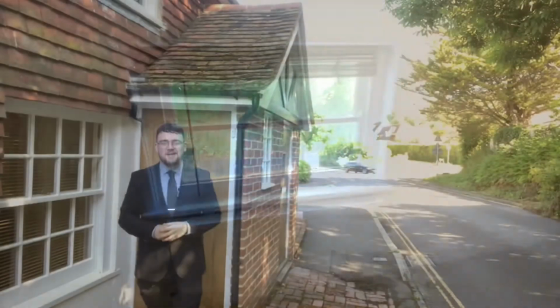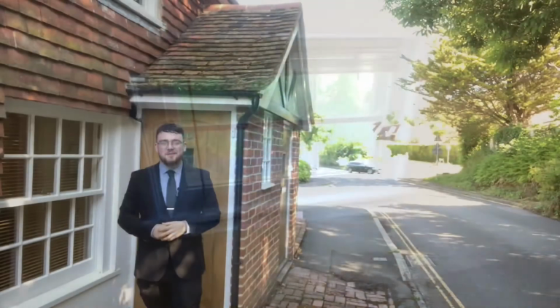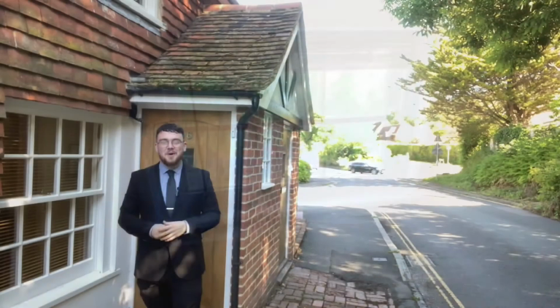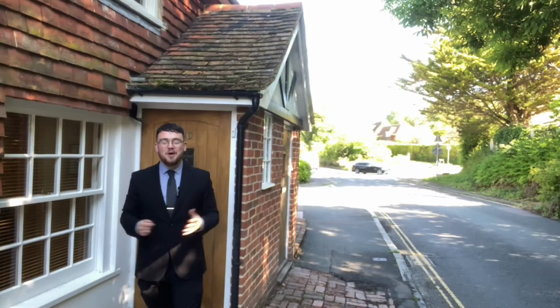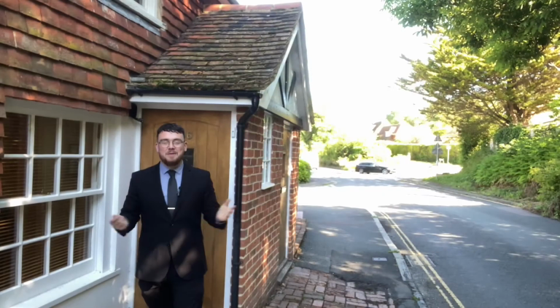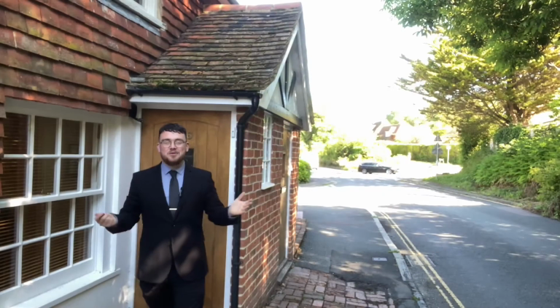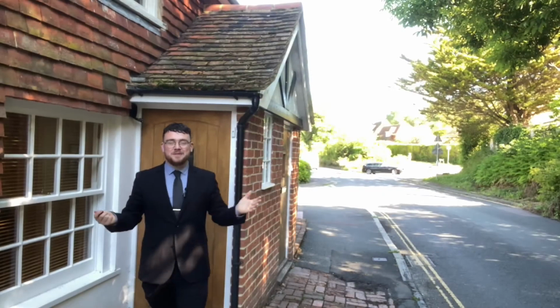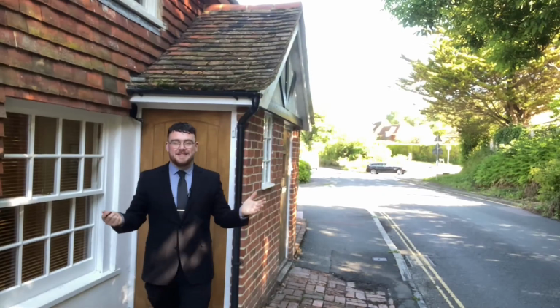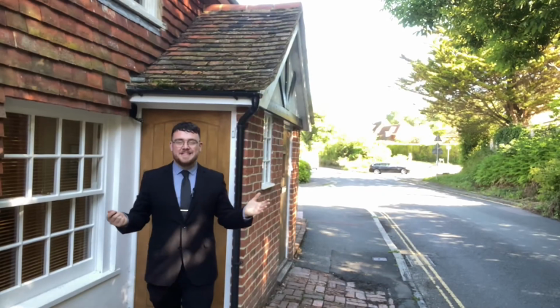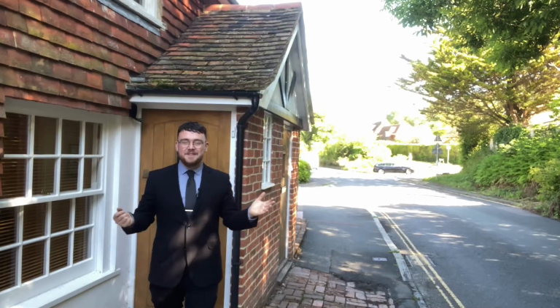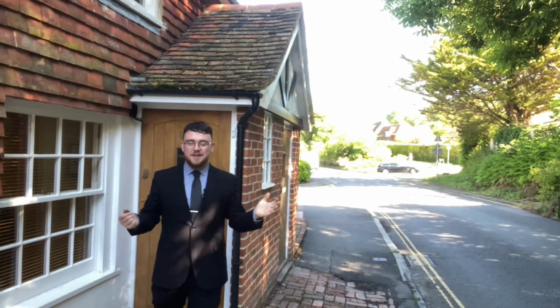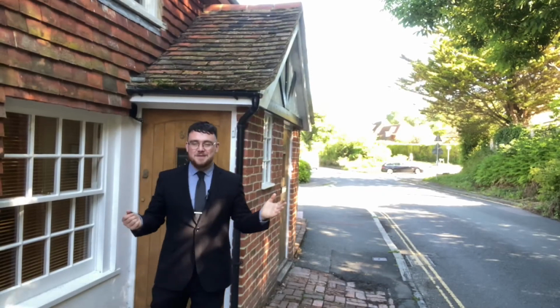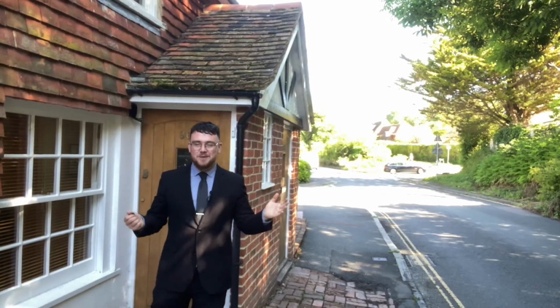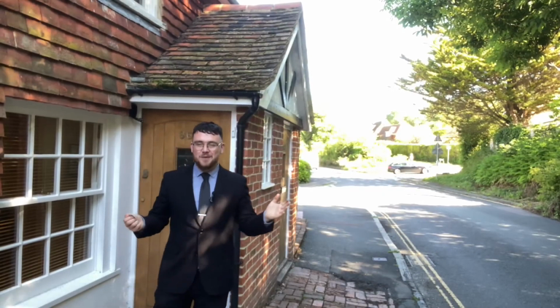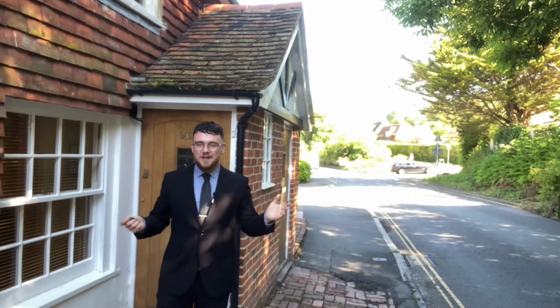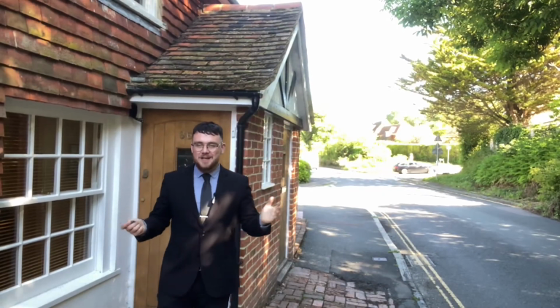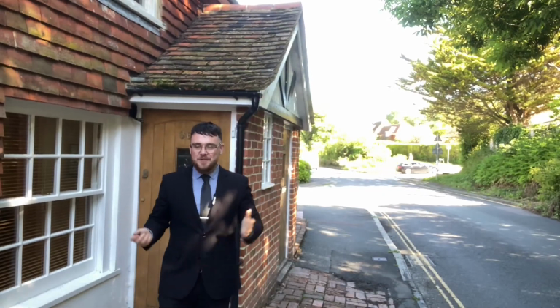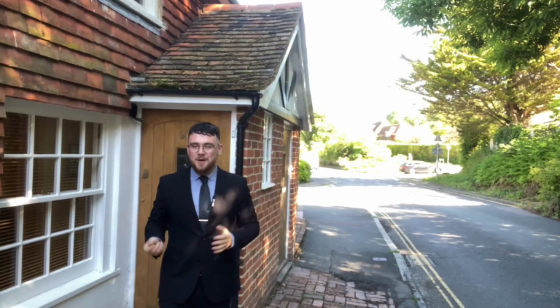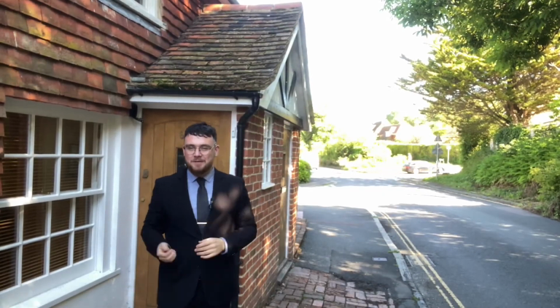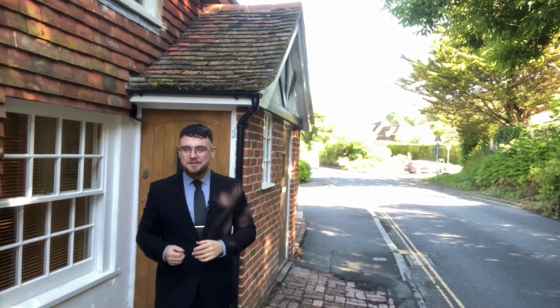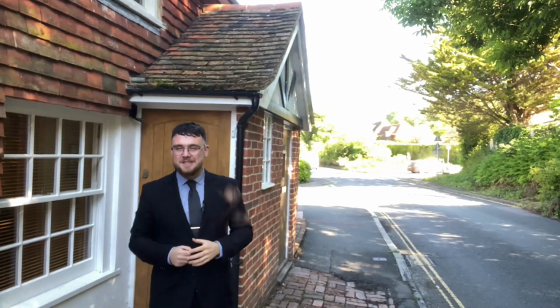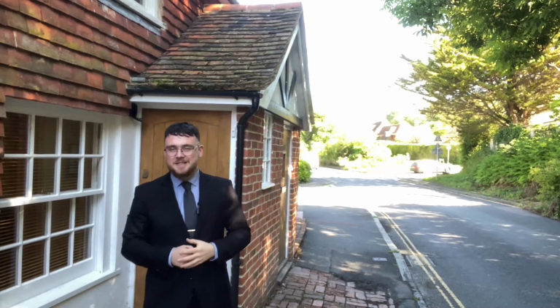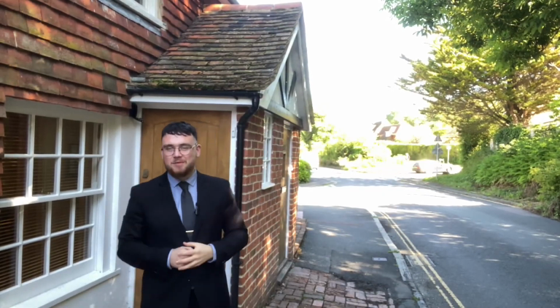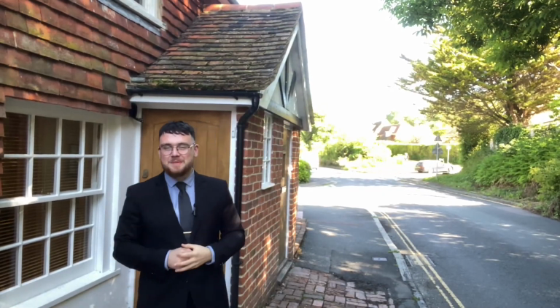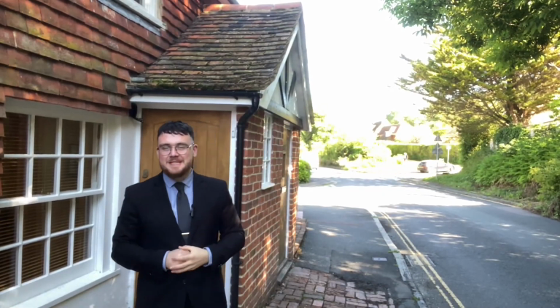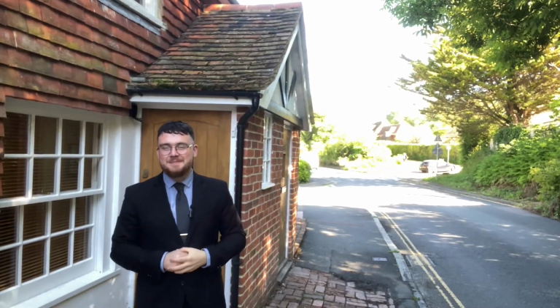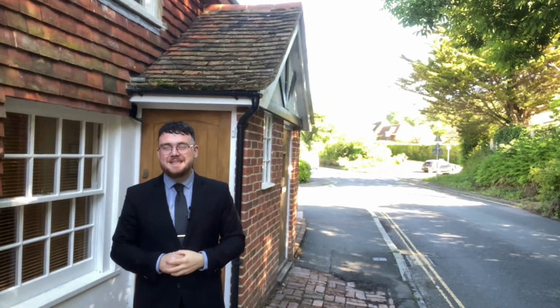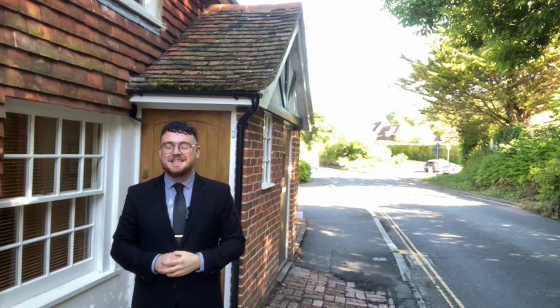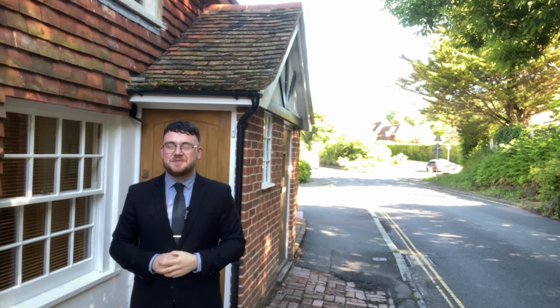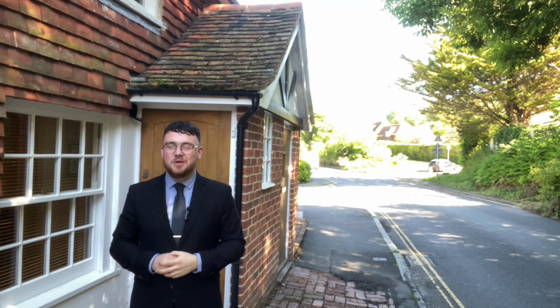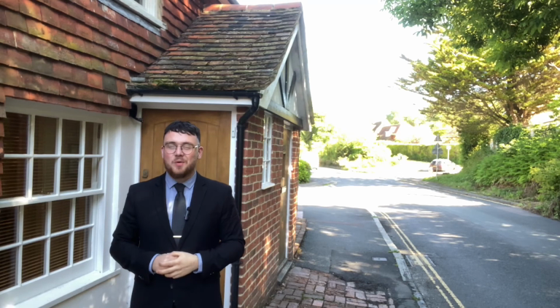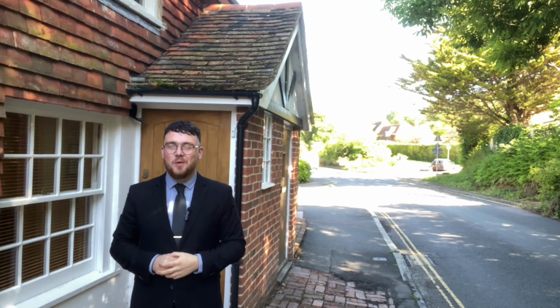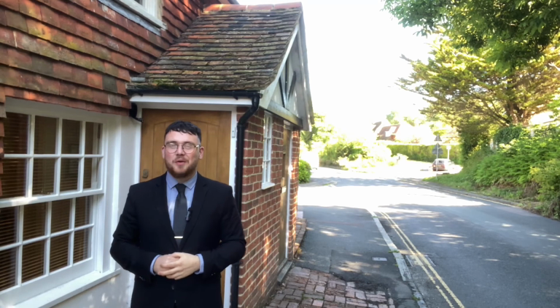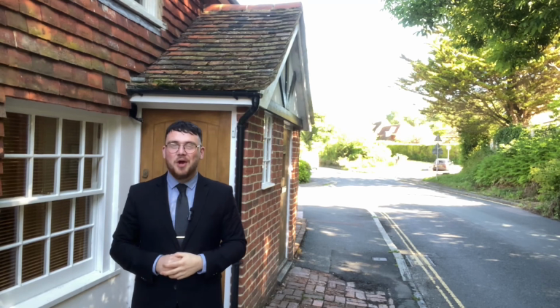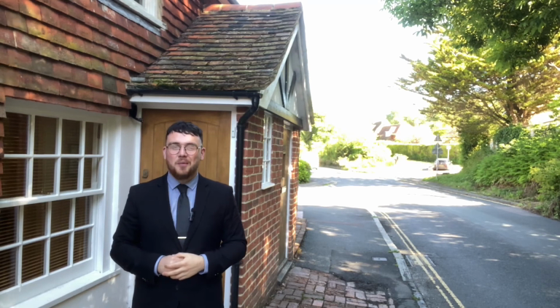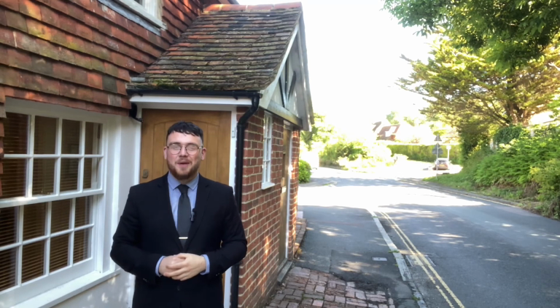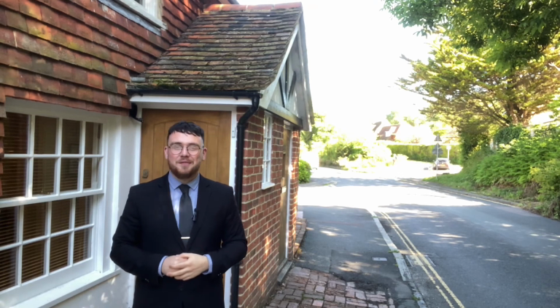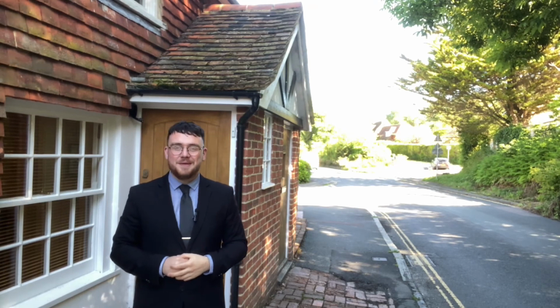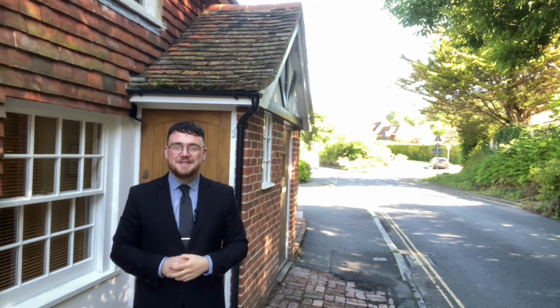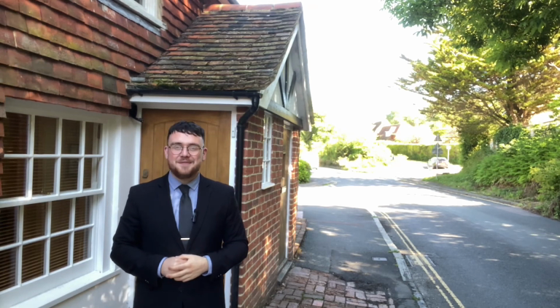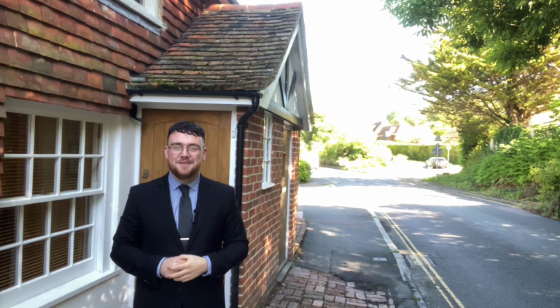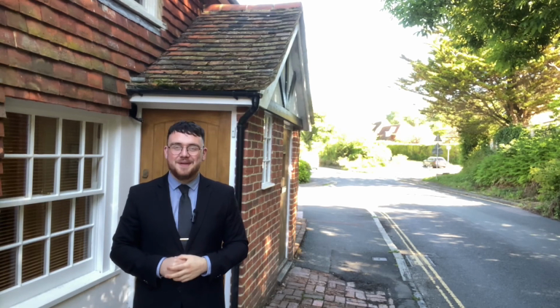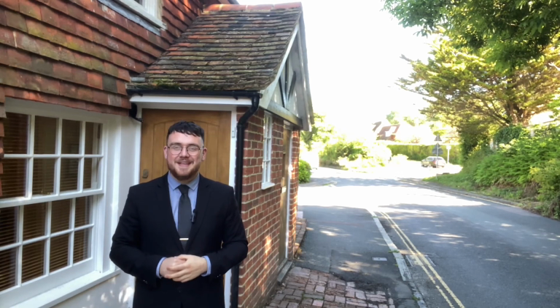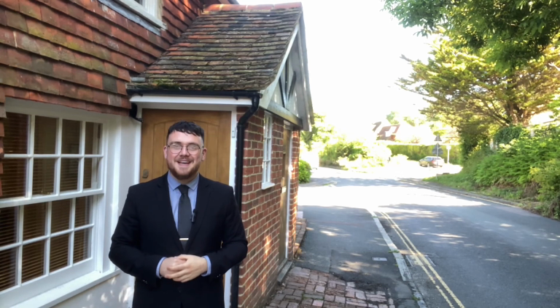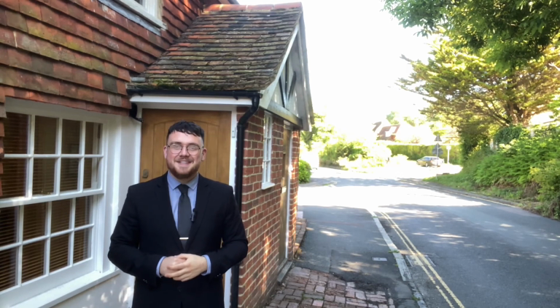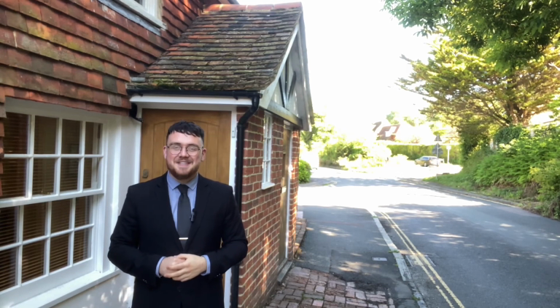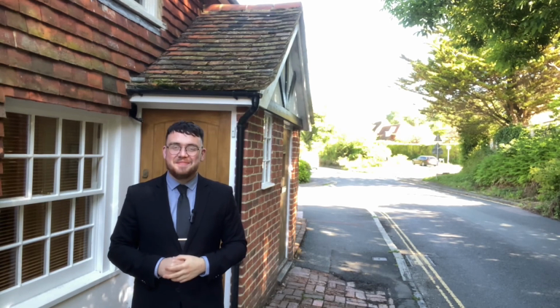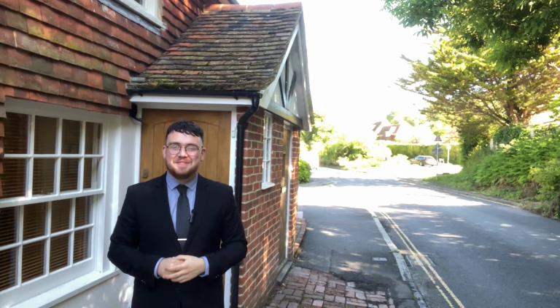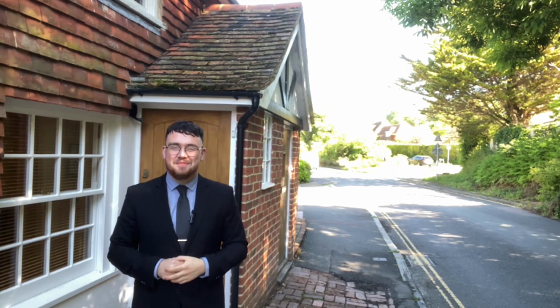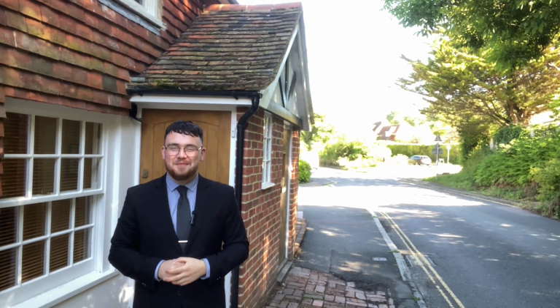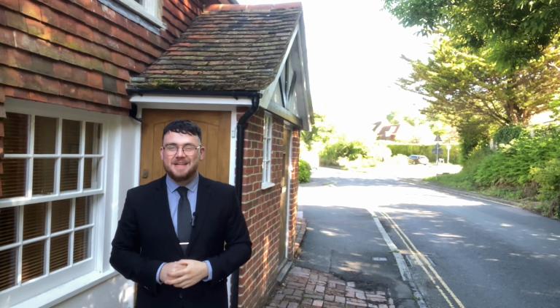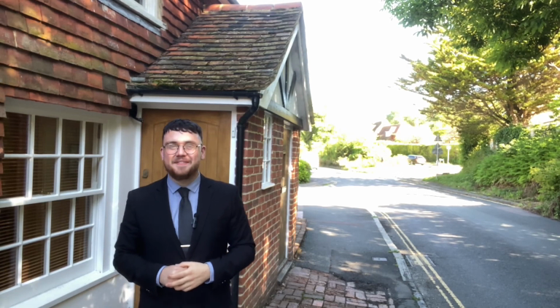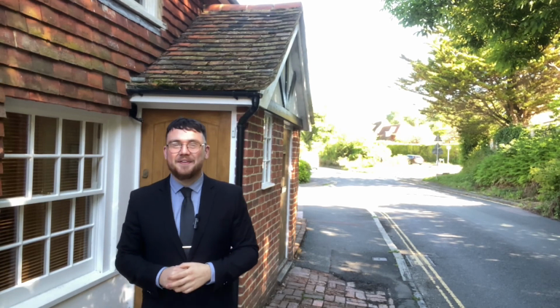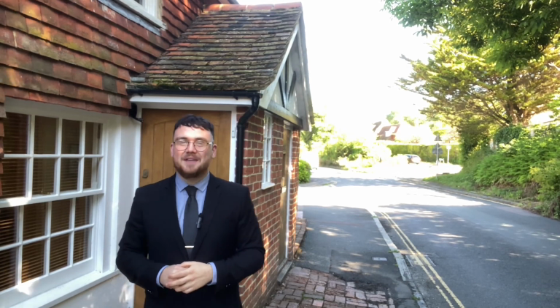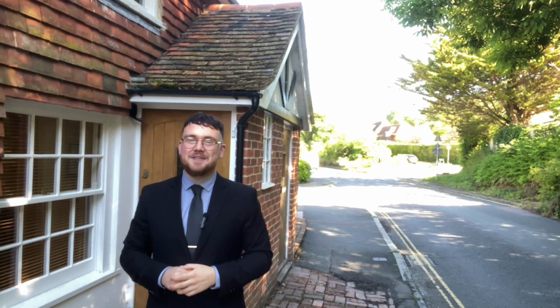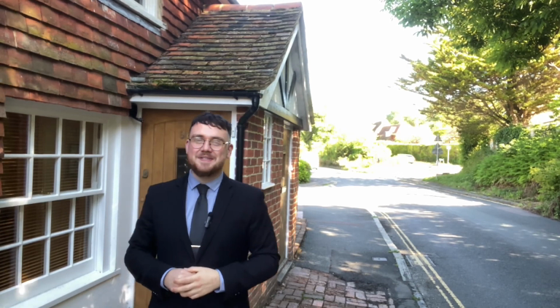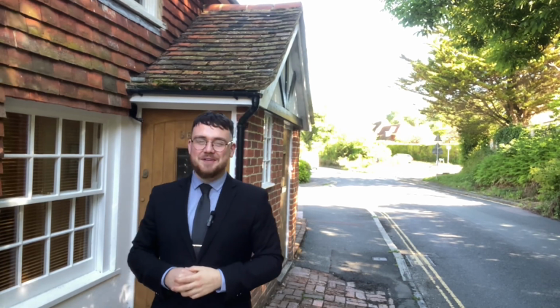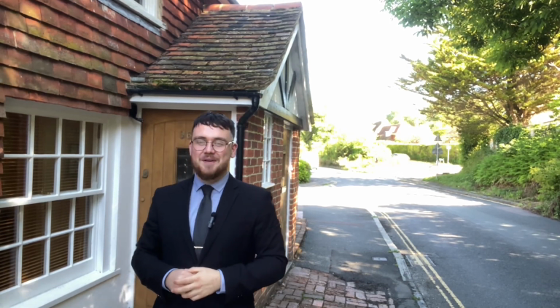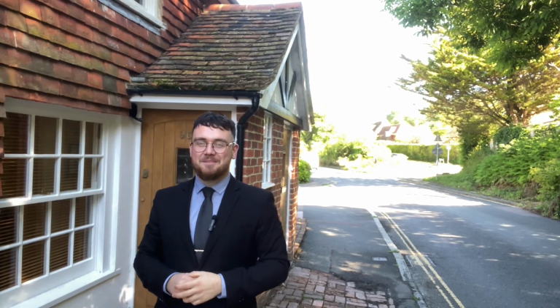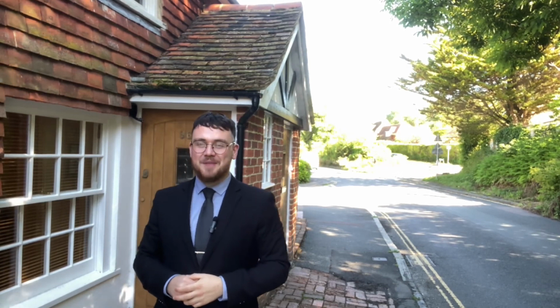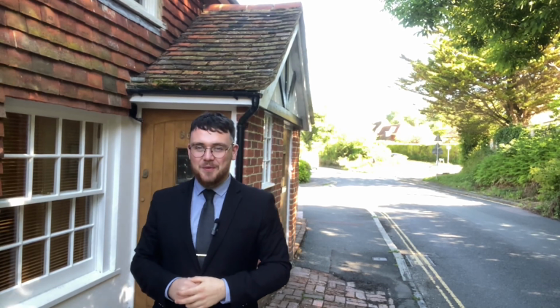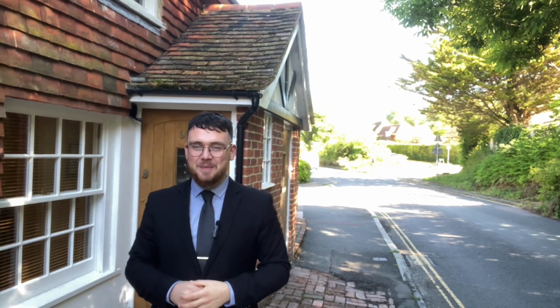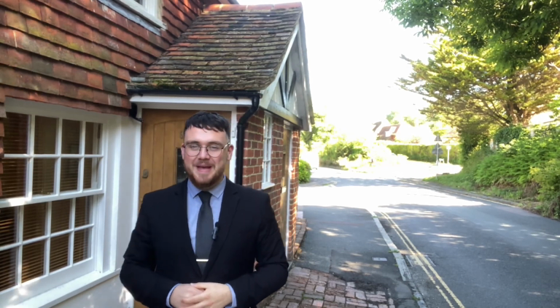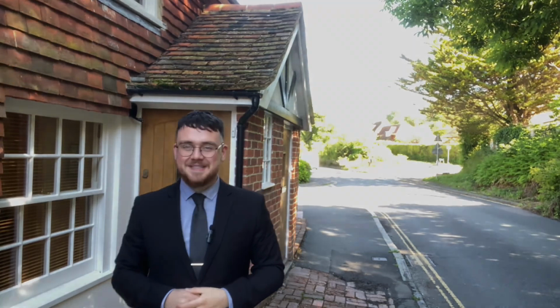Well, I hope you enjoyed today's video tour. If you are interested in the property please give us a call on 01323 723 500. All the best.